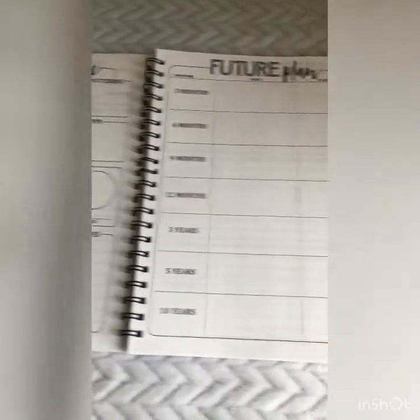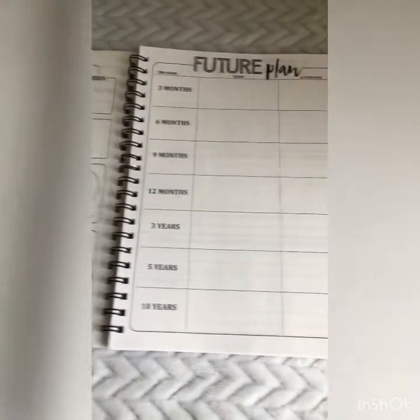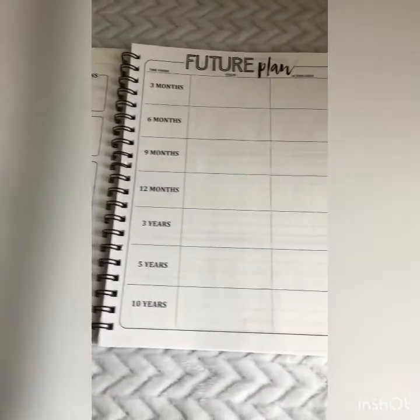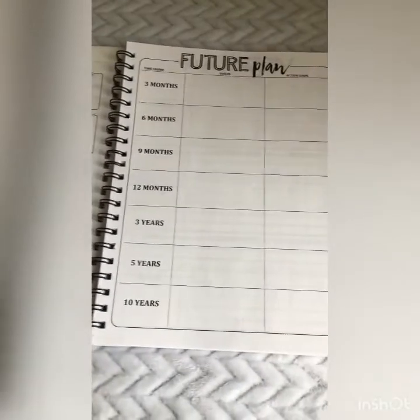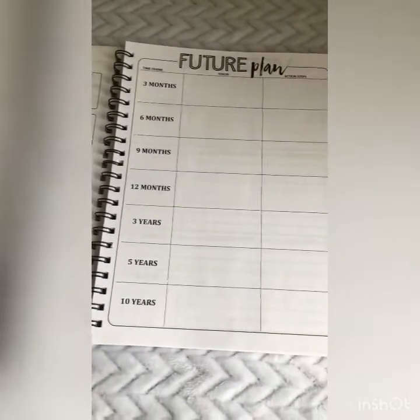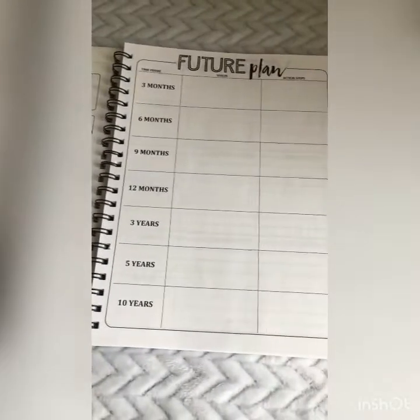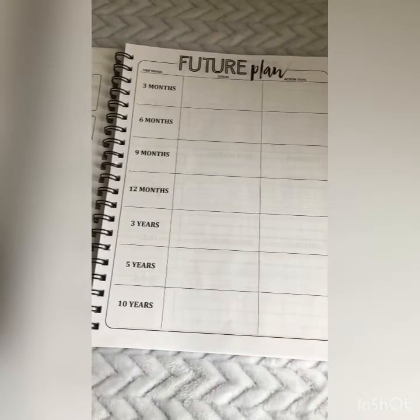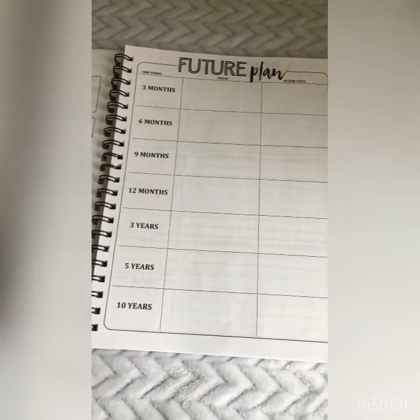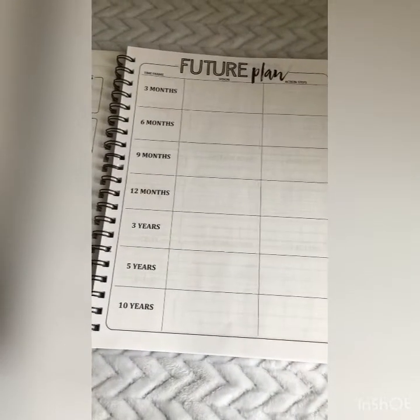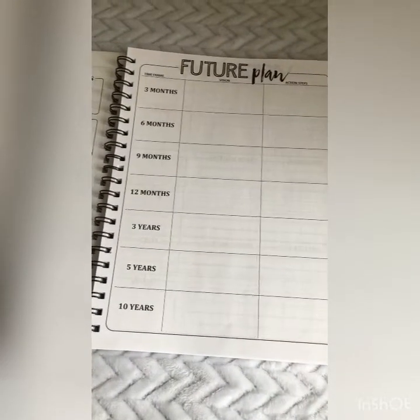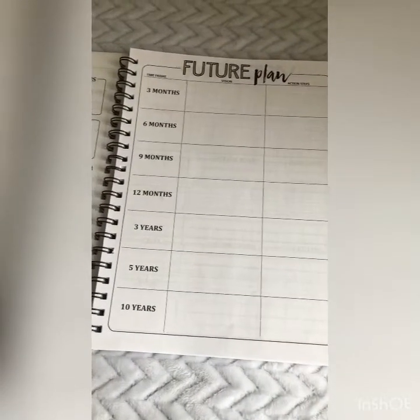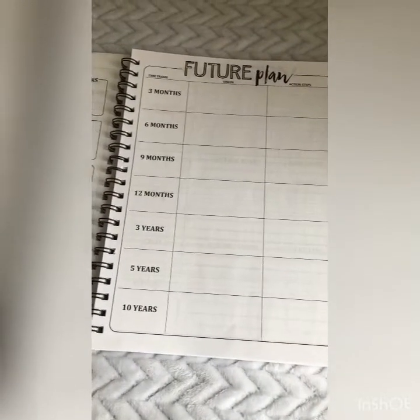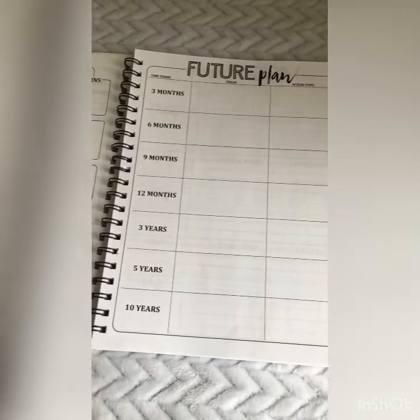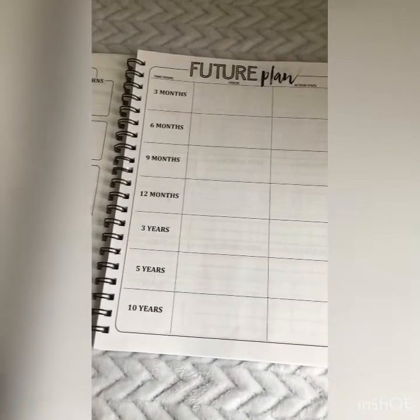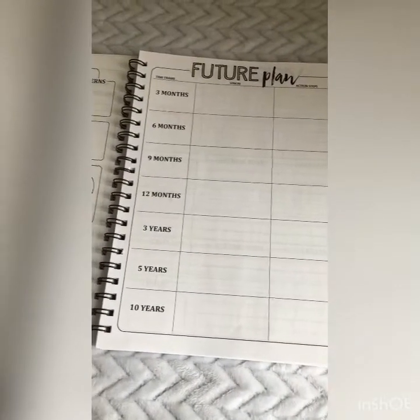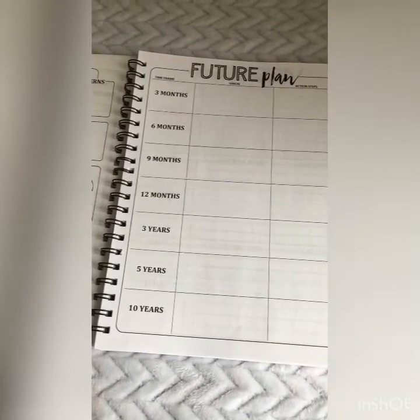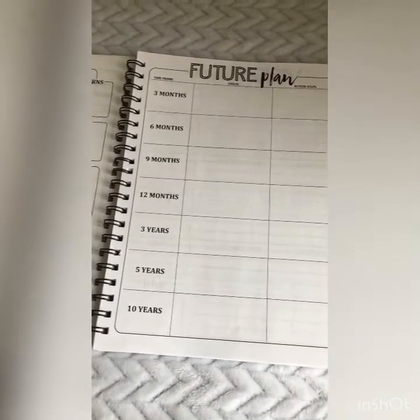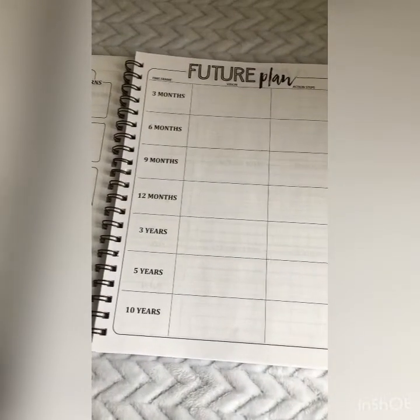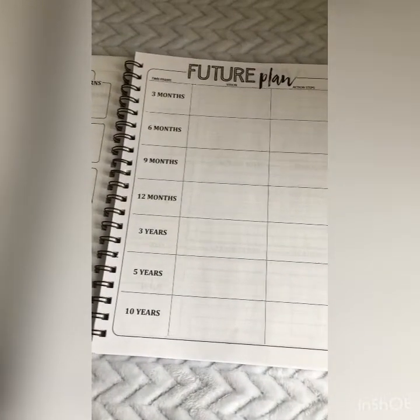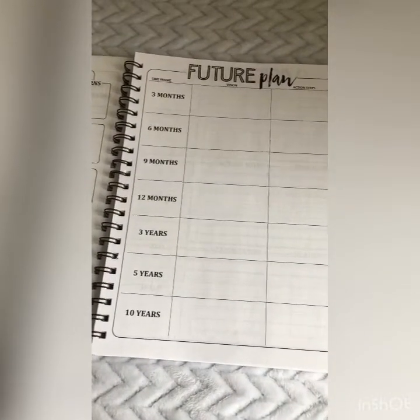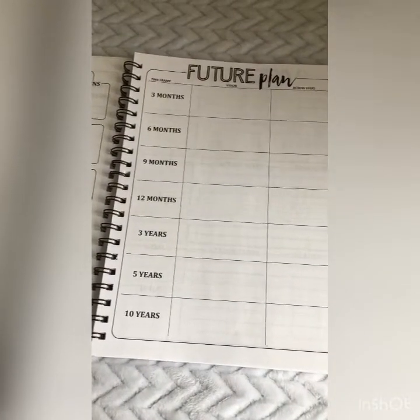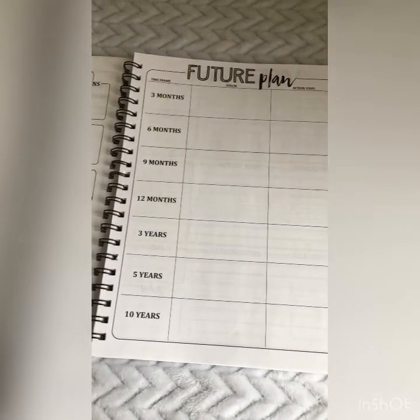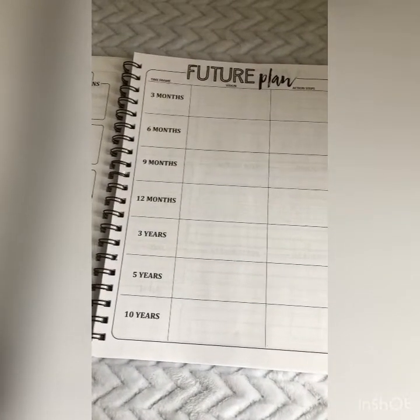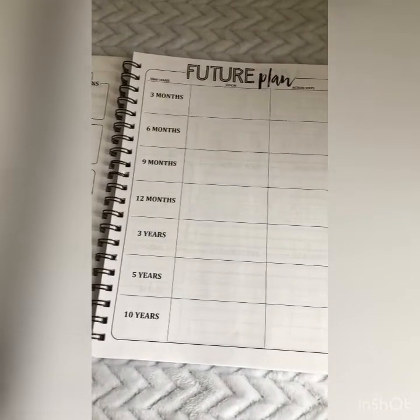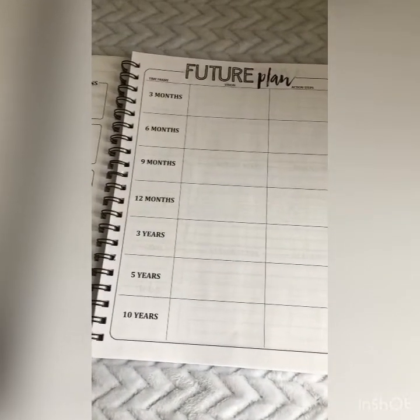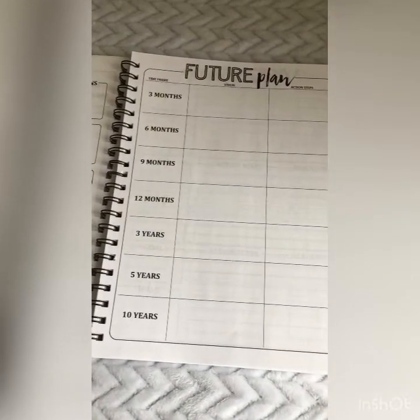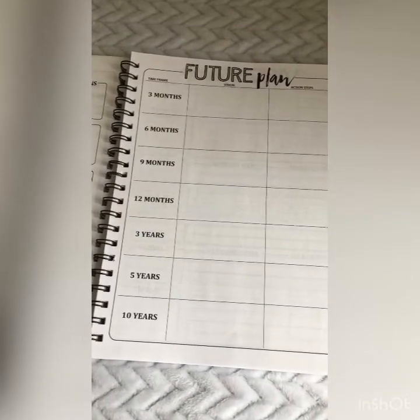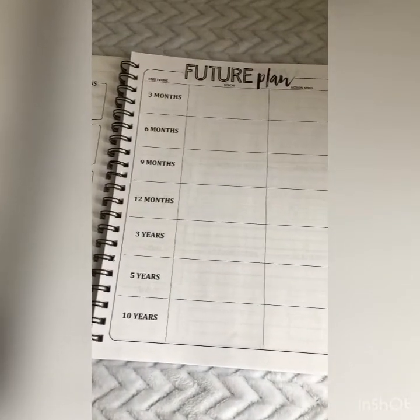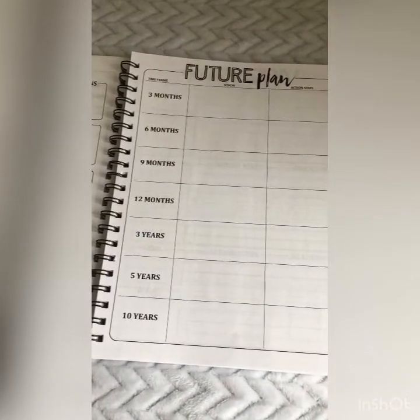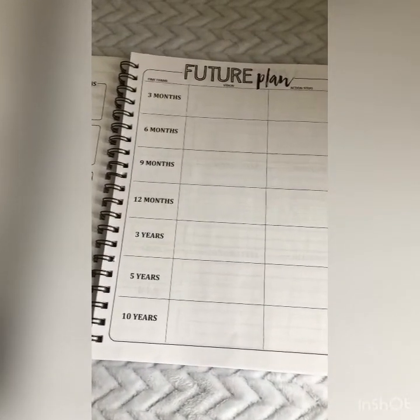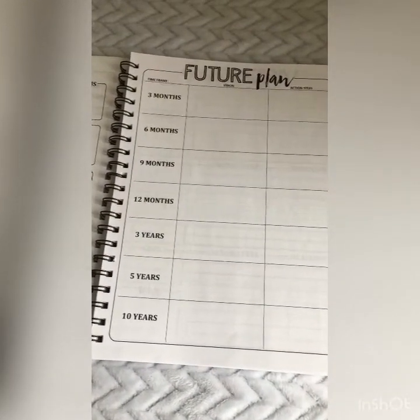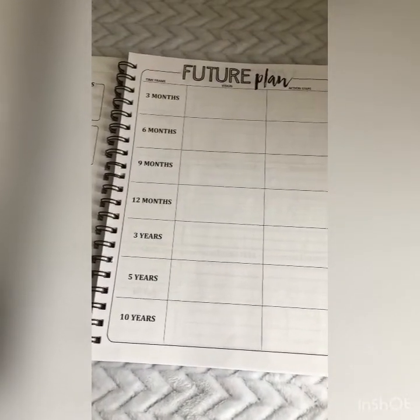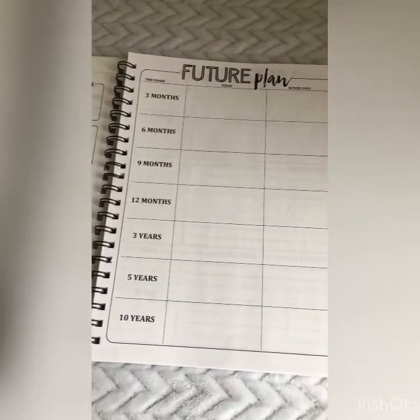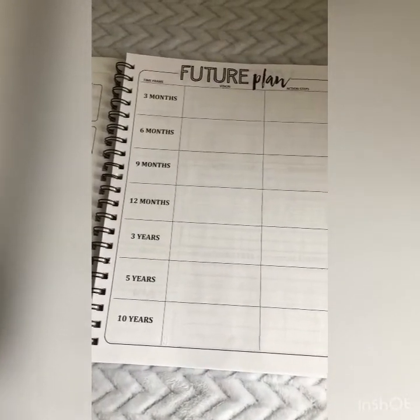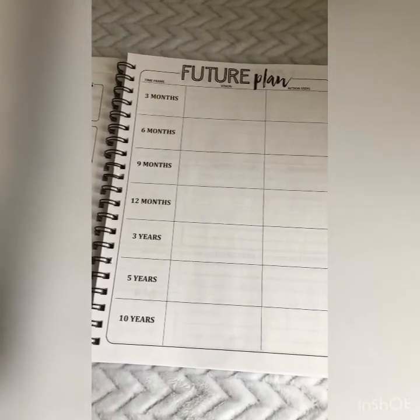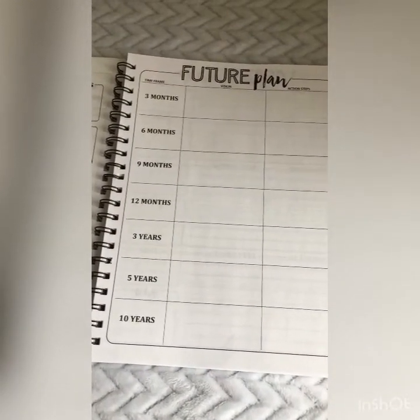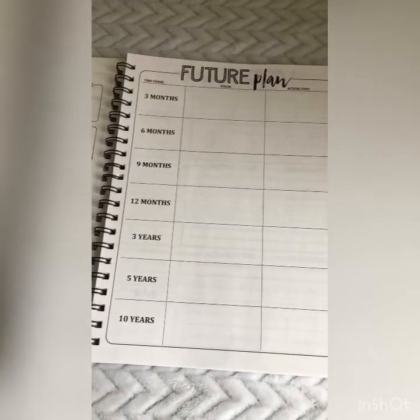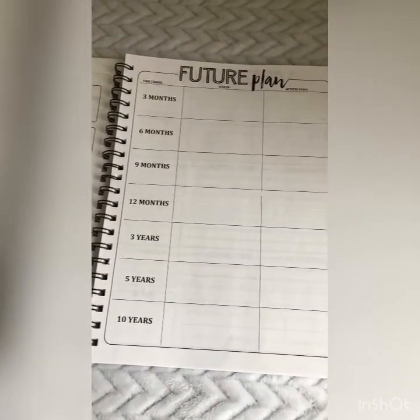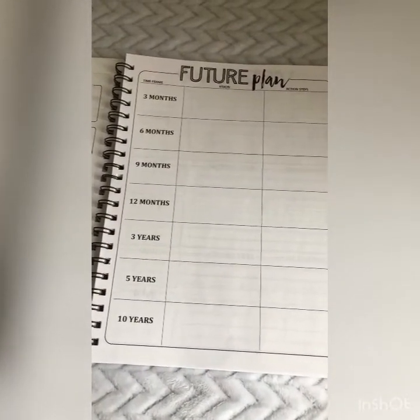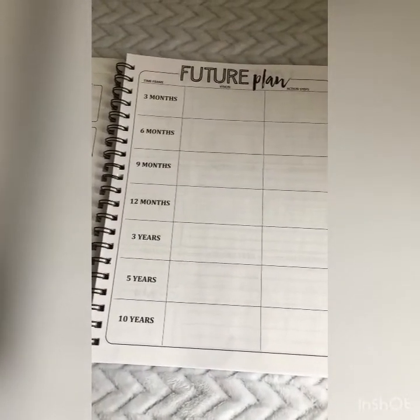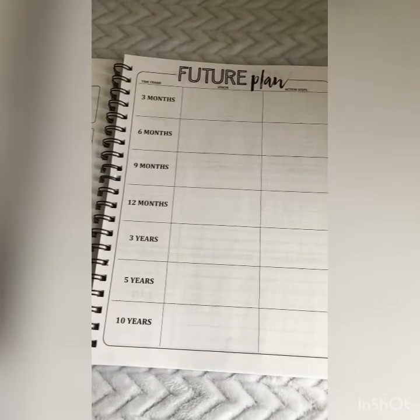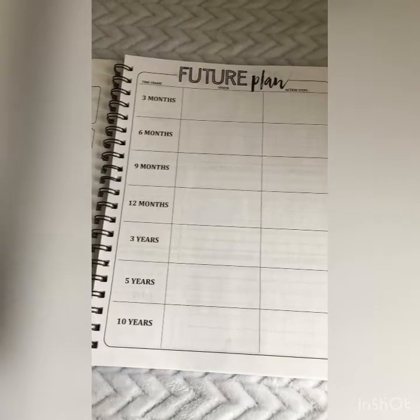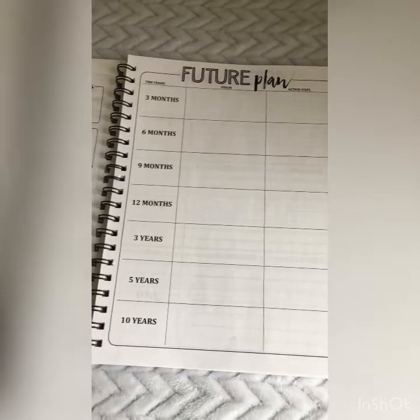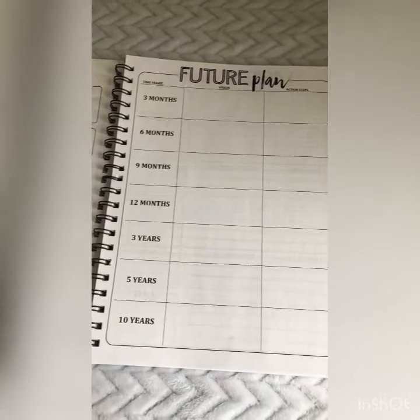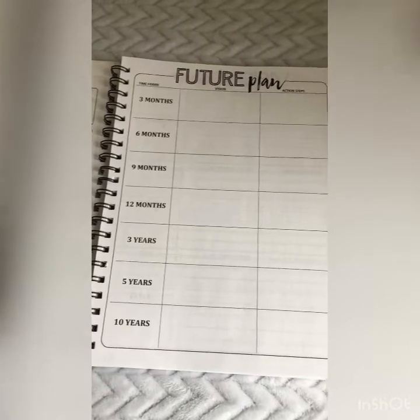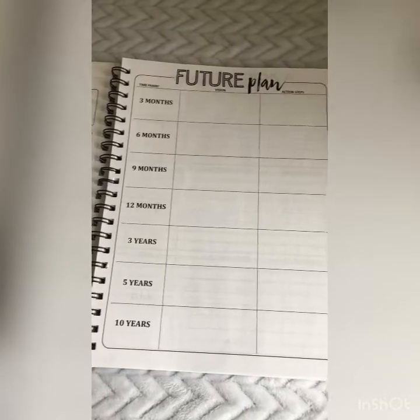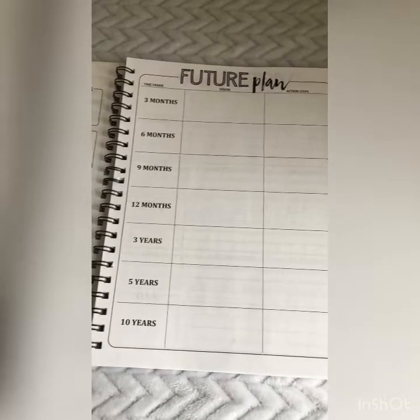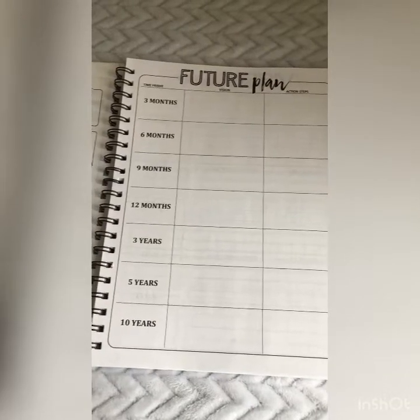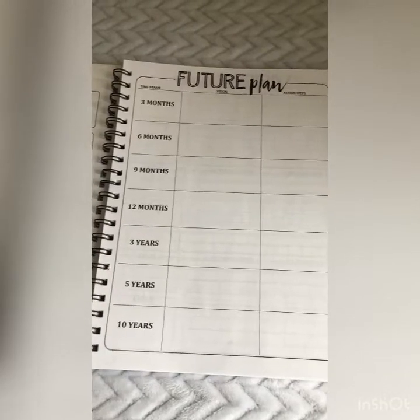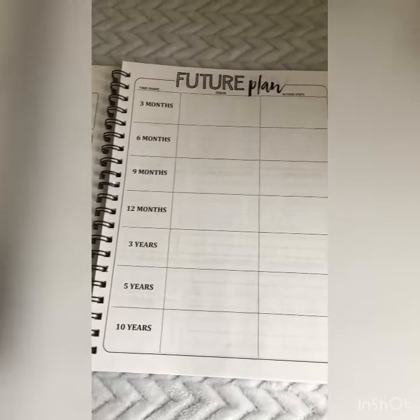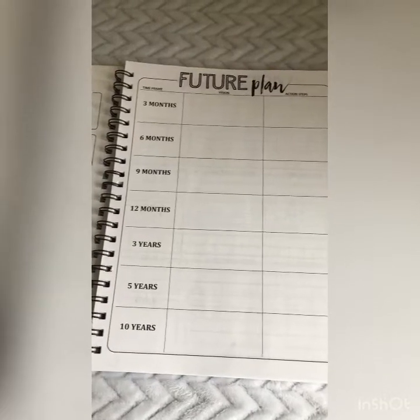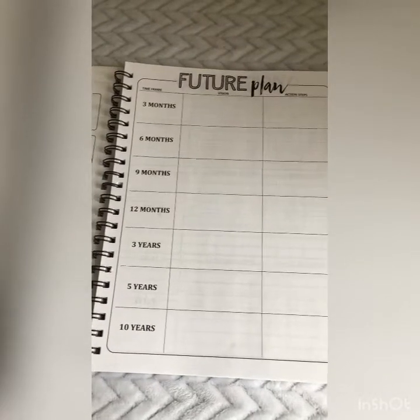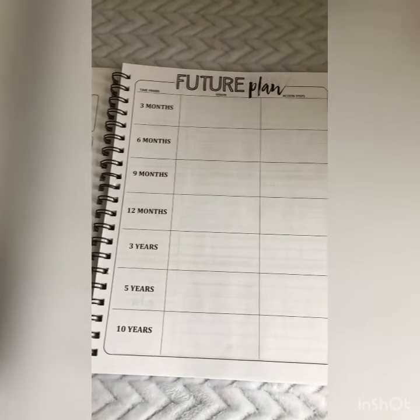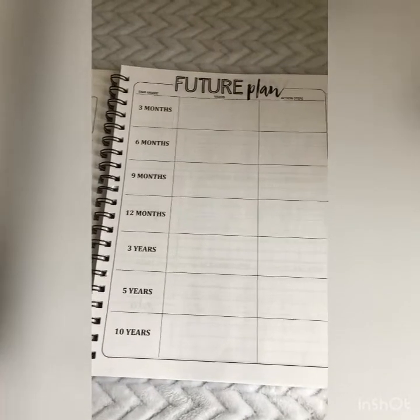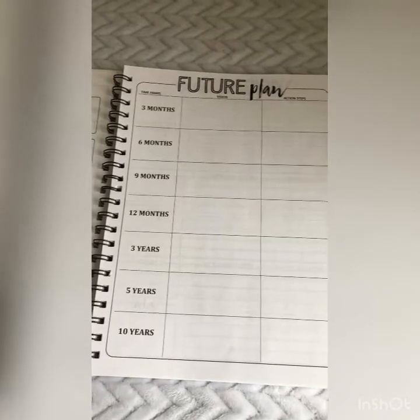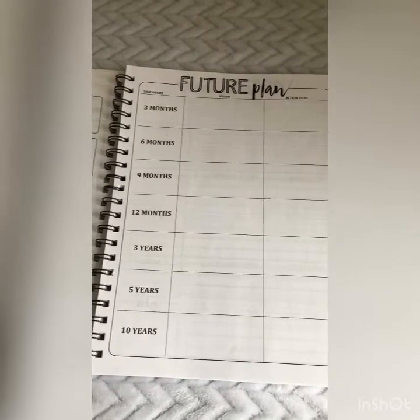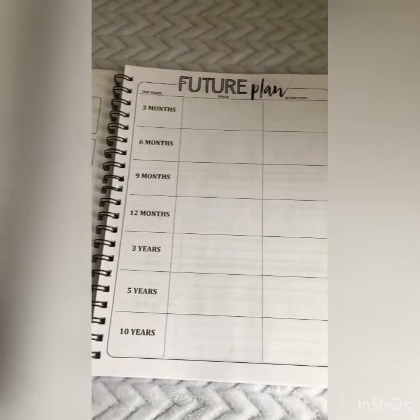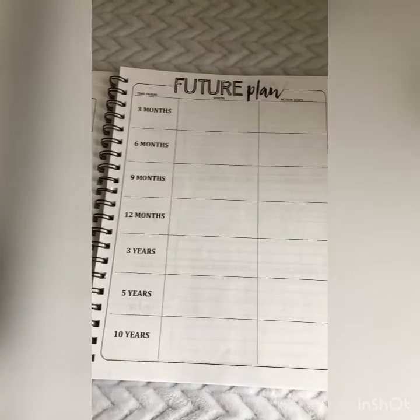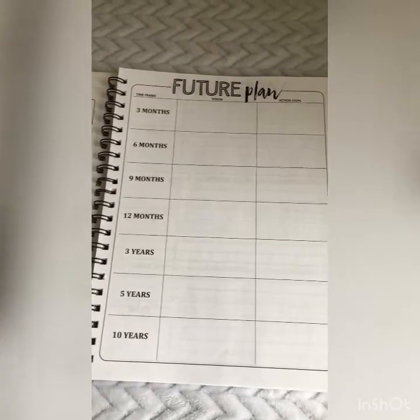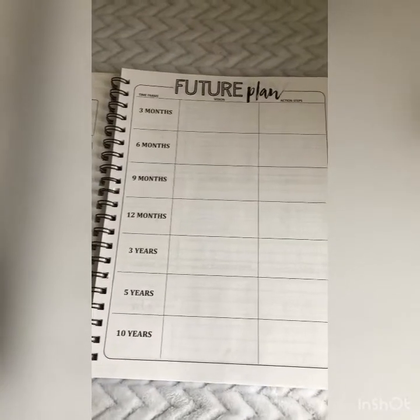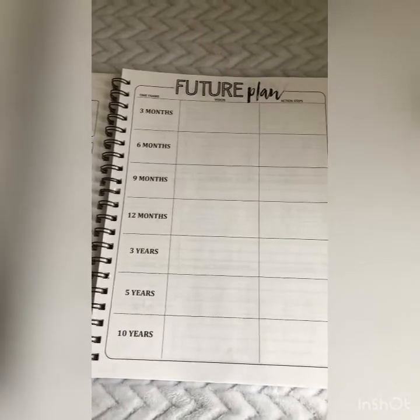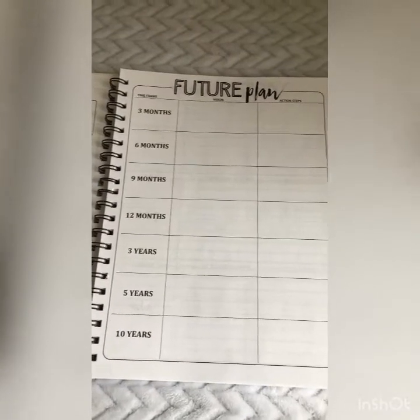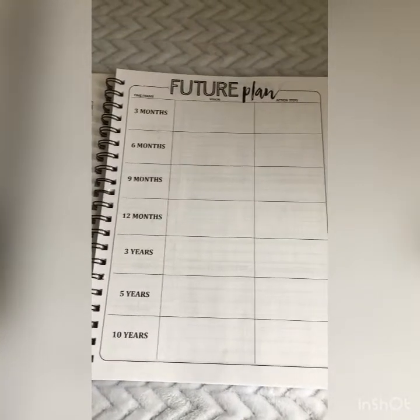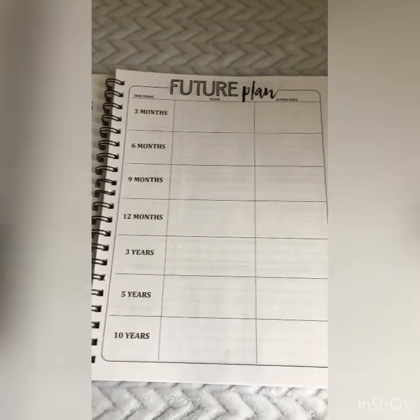Next is your future plan — what do you plan to have accomplished in the next three months, six months, nine months, twelve months, three years, five years, and ten years.